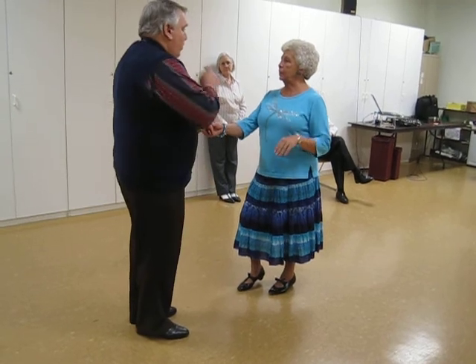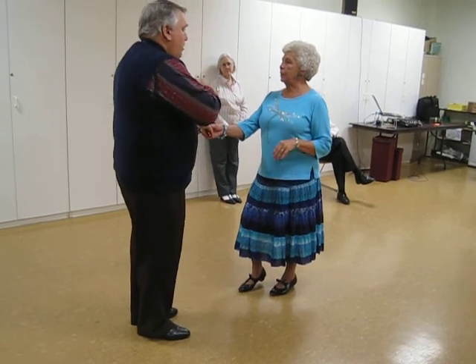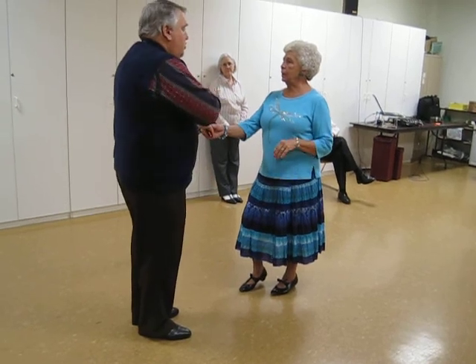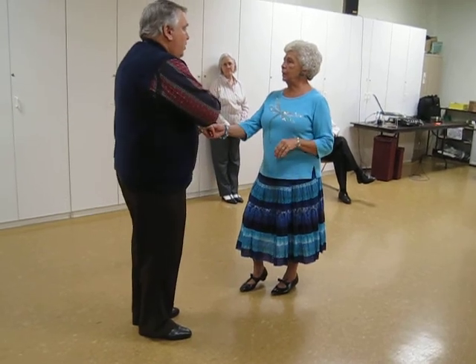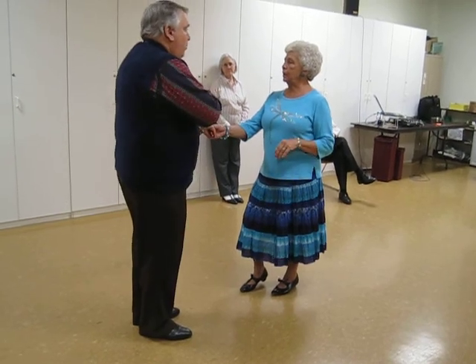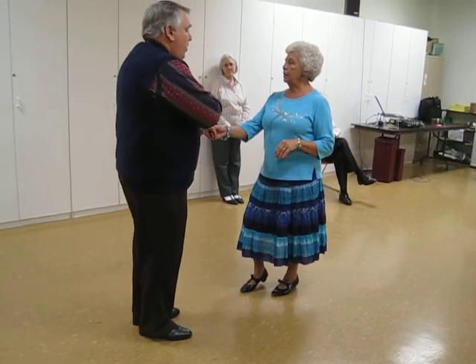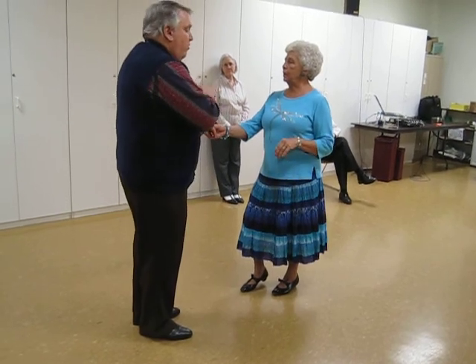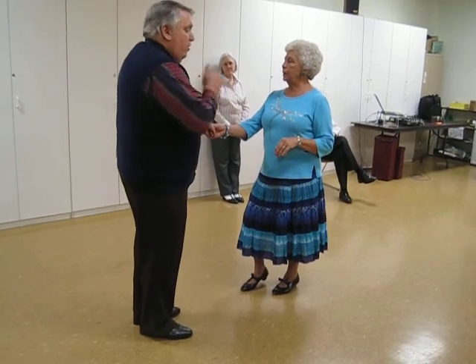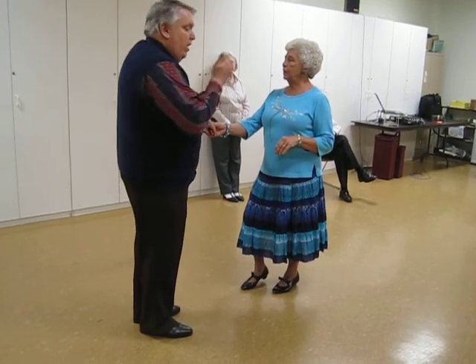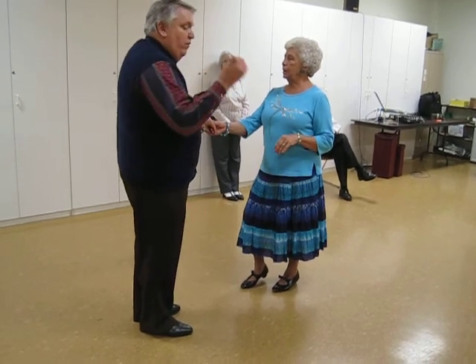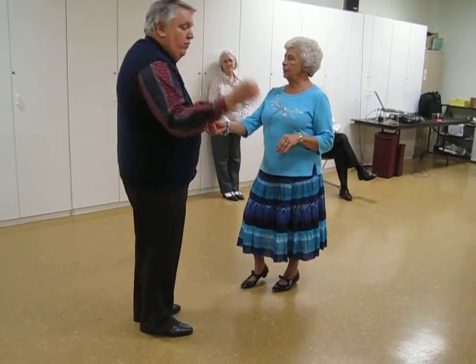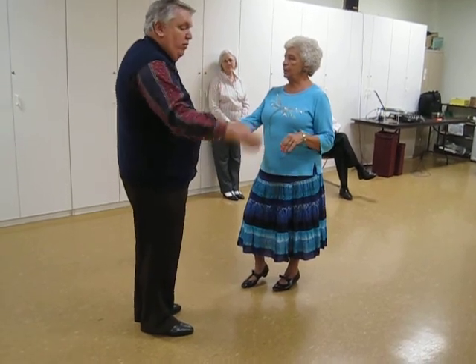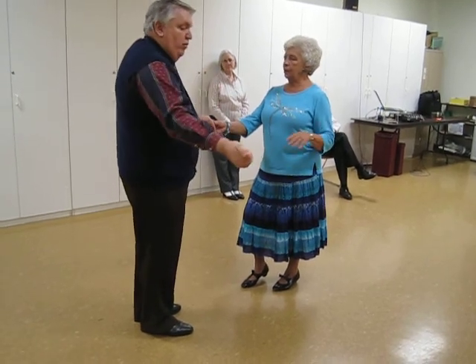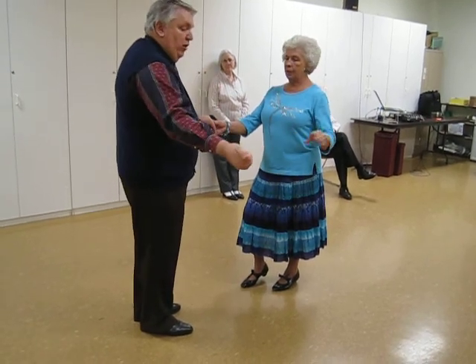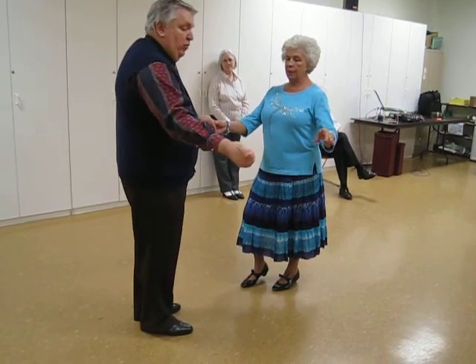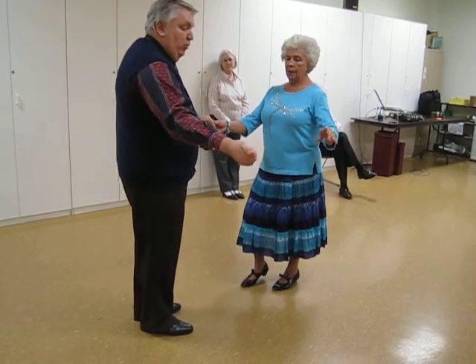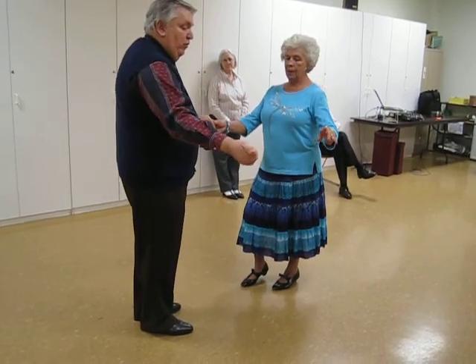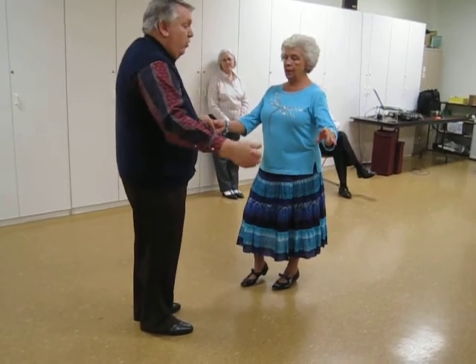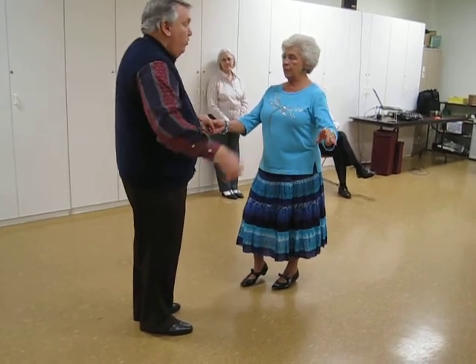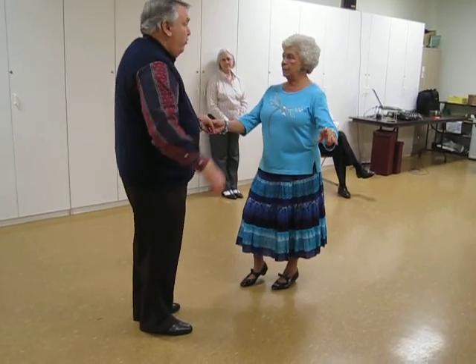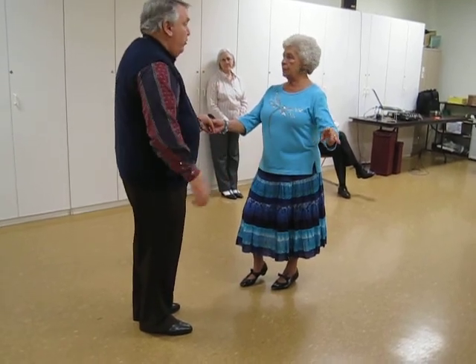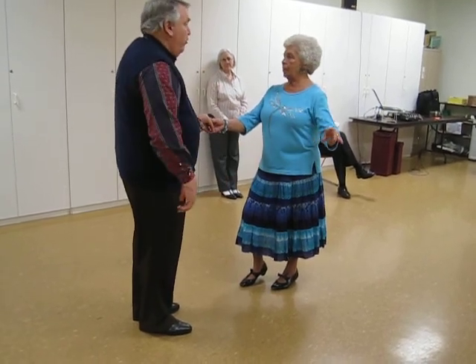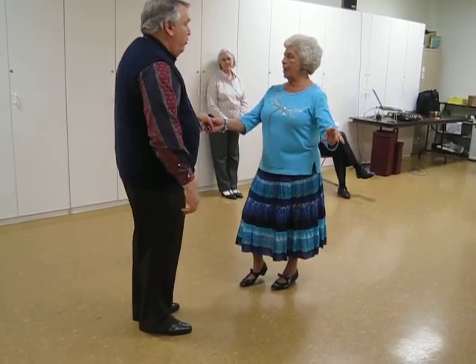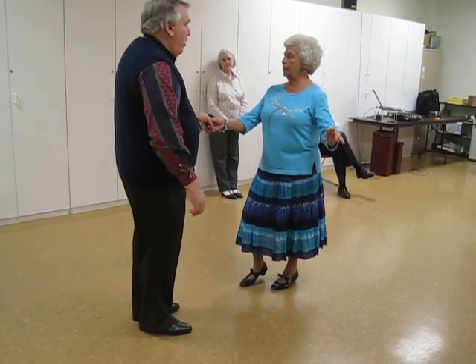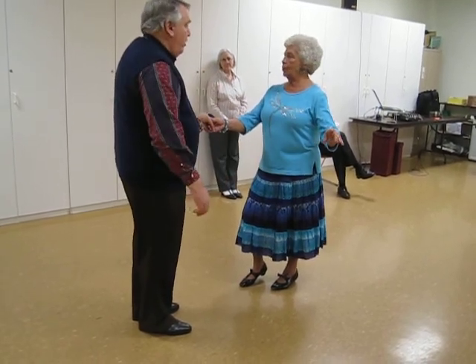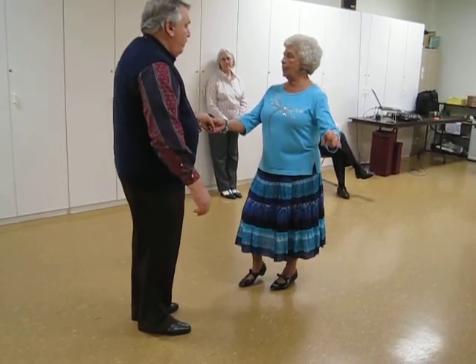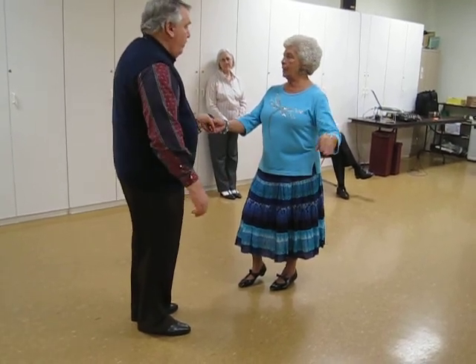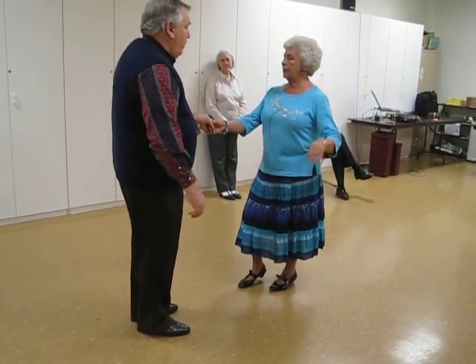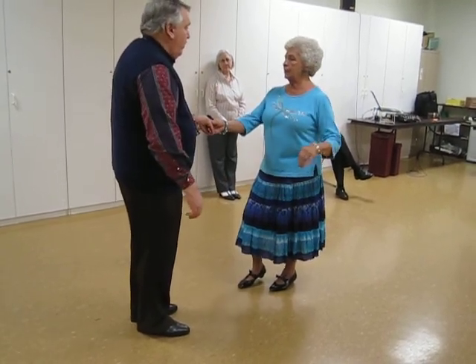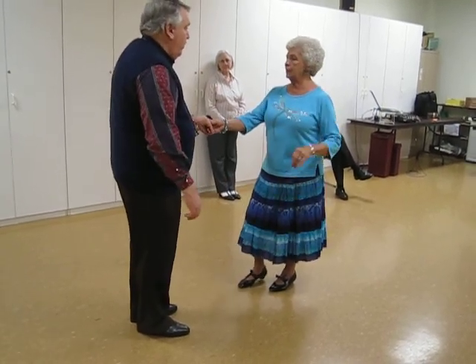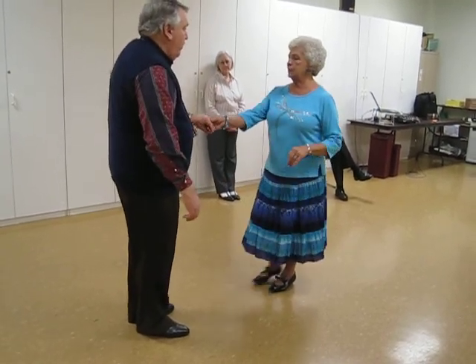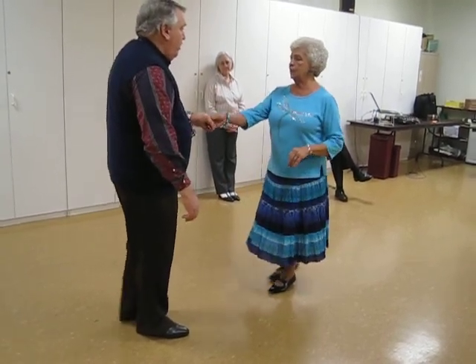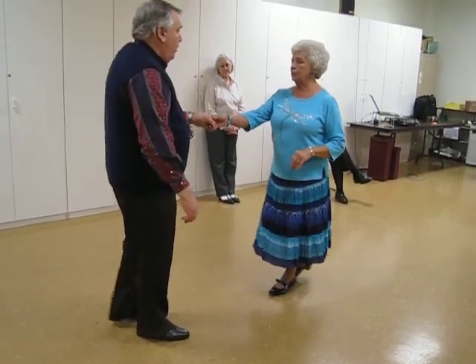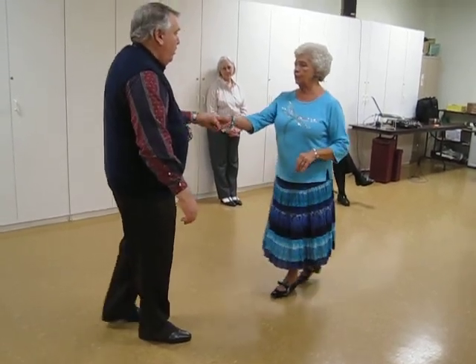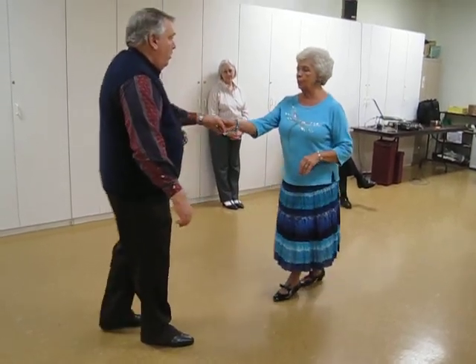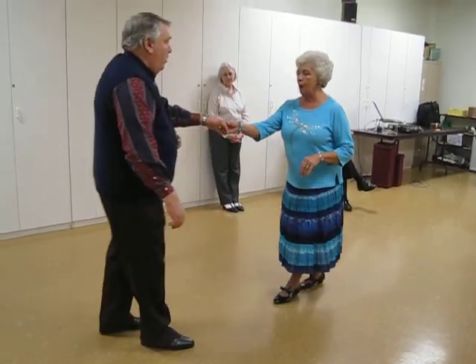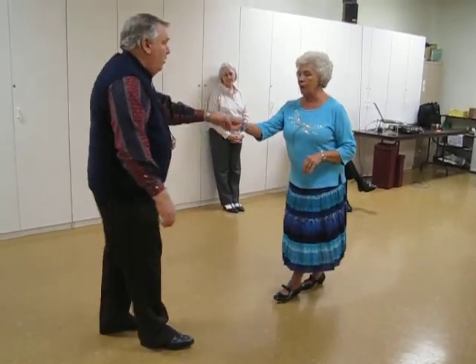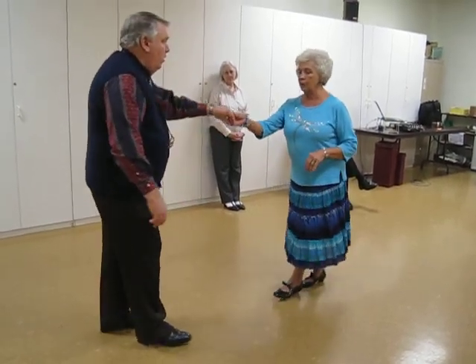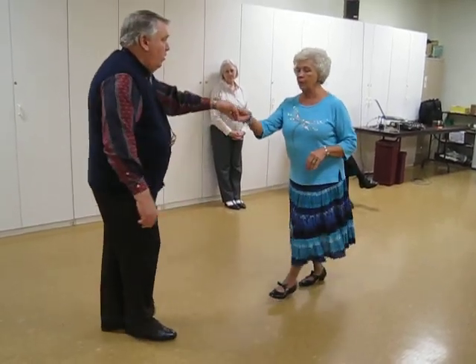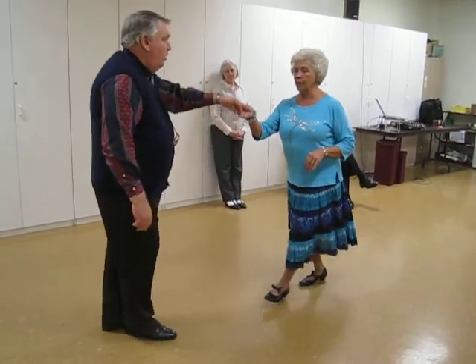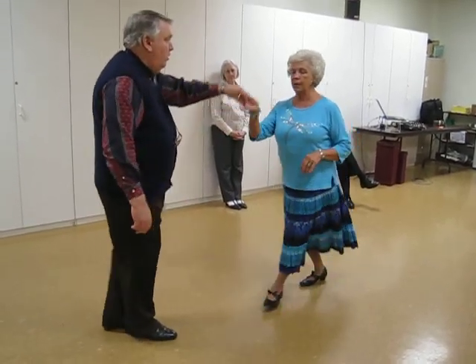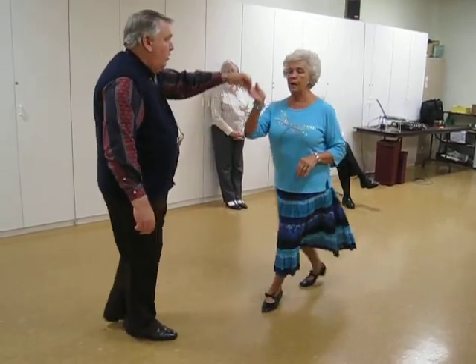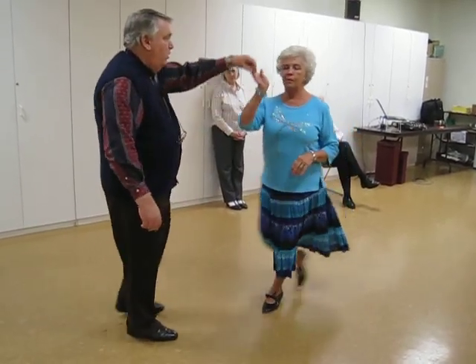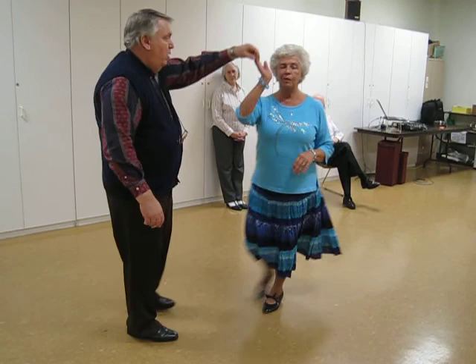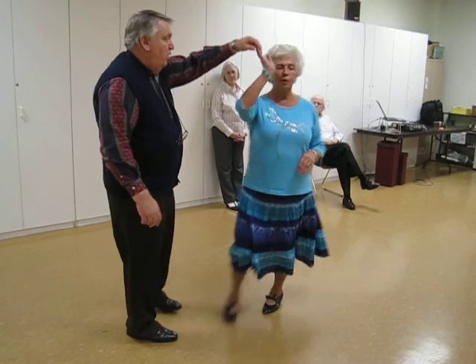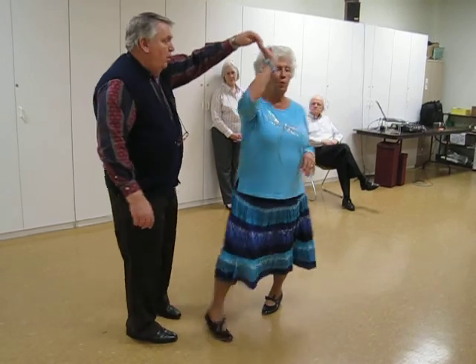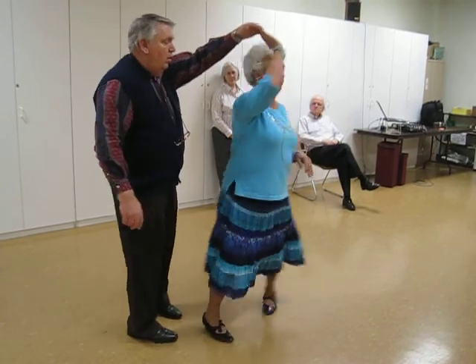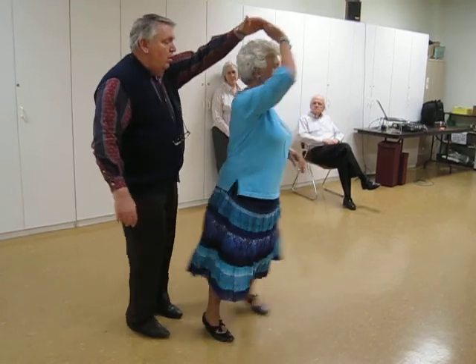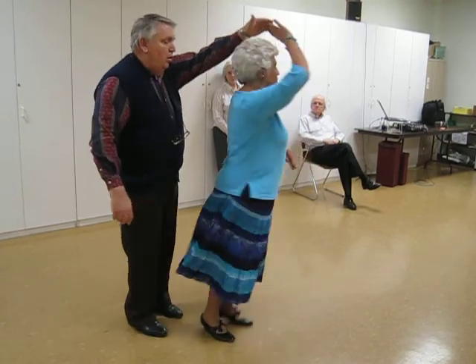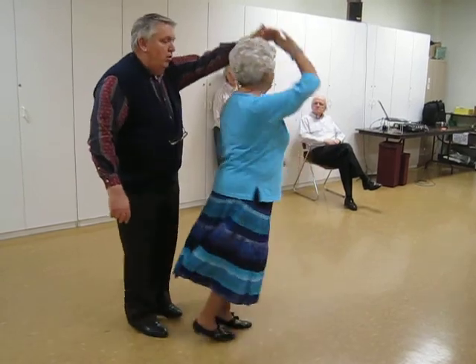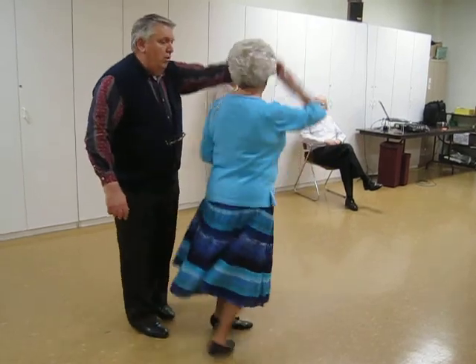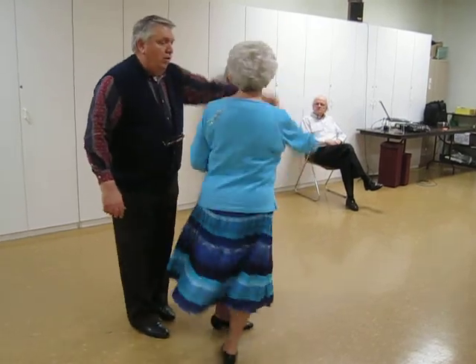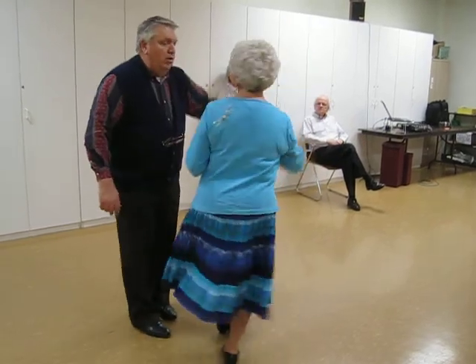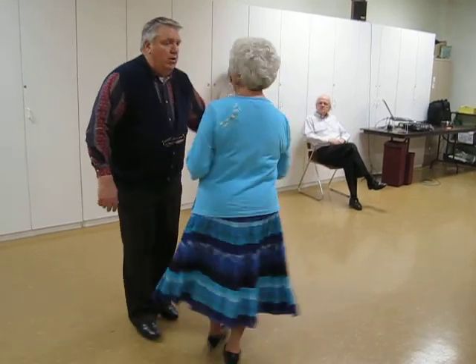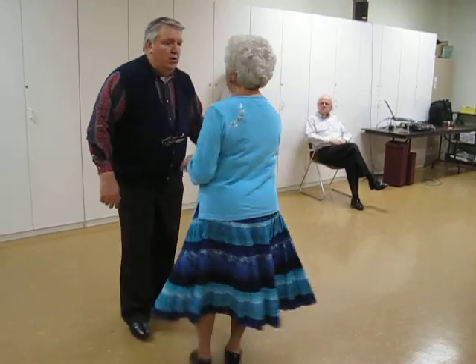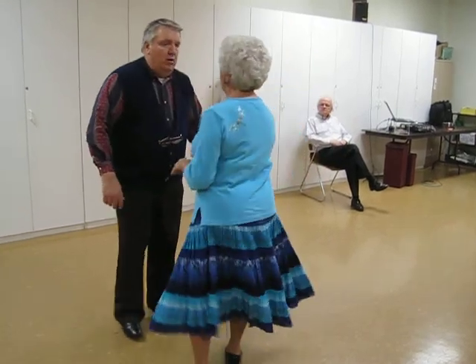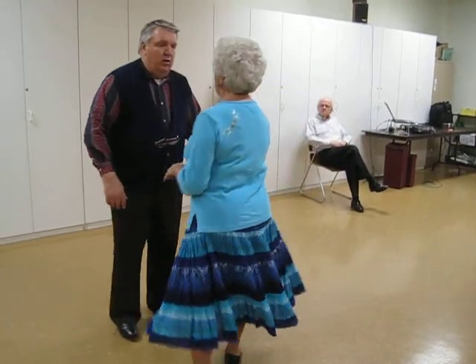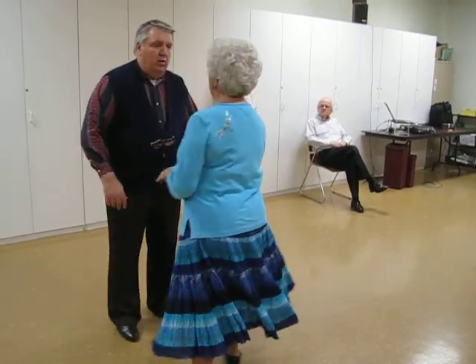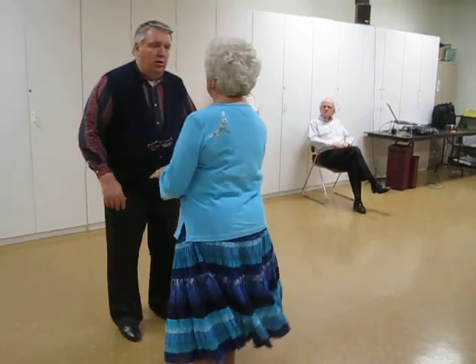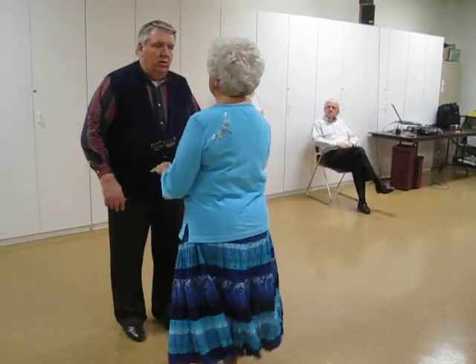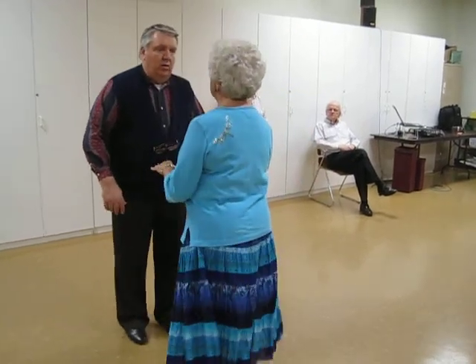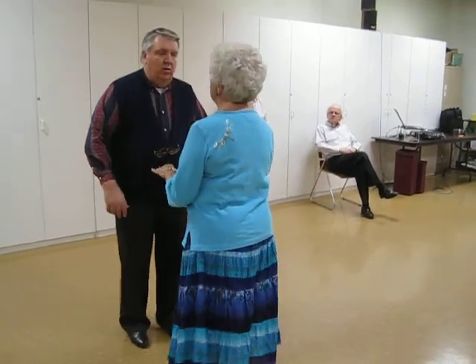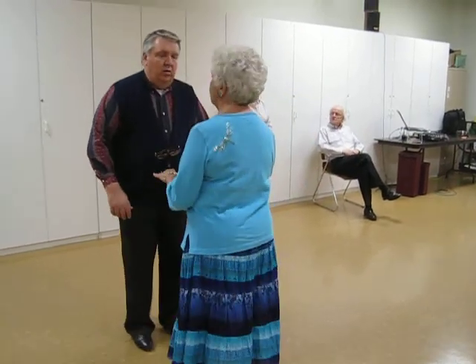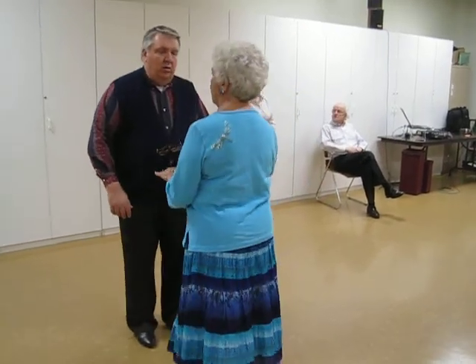Ladies on the man's left, he's moving over to the right. So I'm going into the center, rock recover — one, two, three, and a one, two, three.